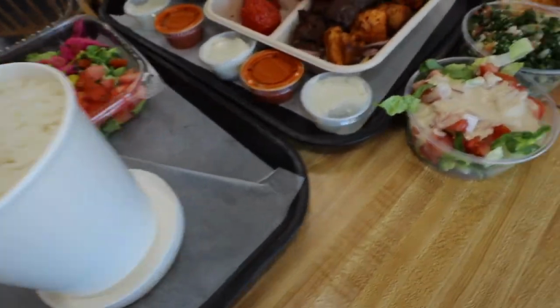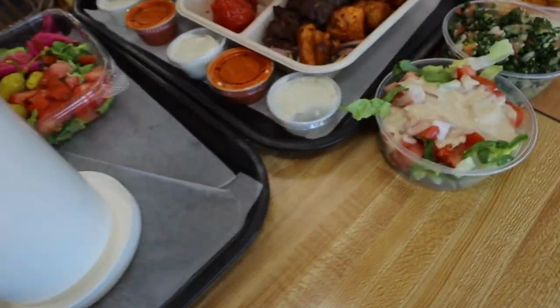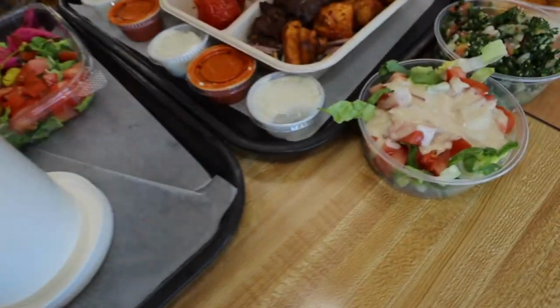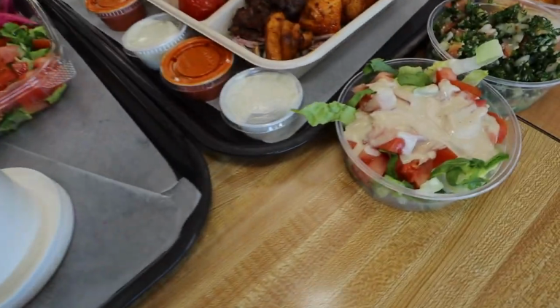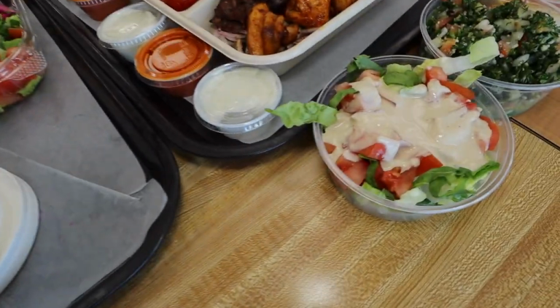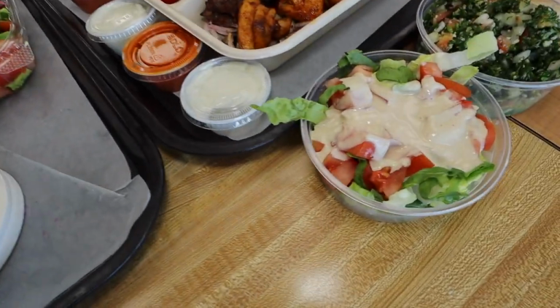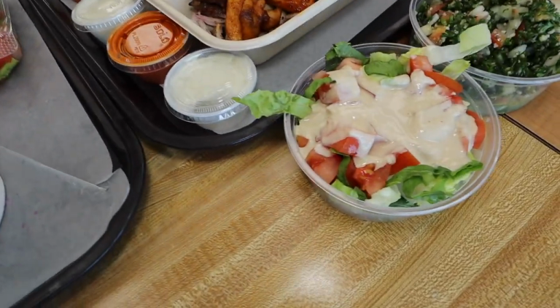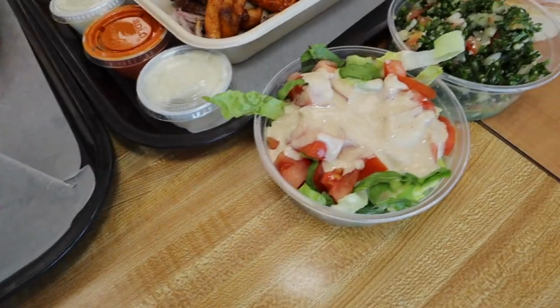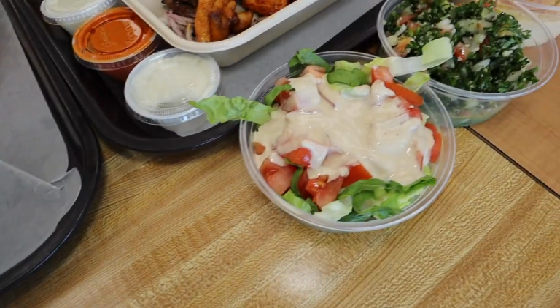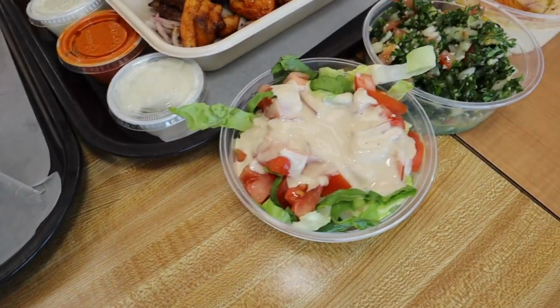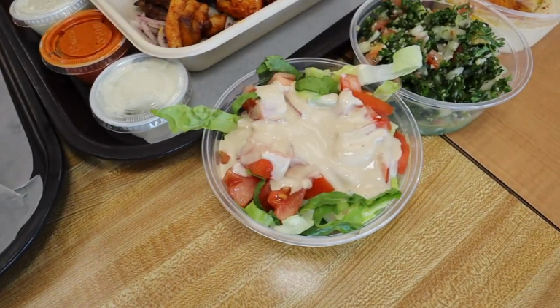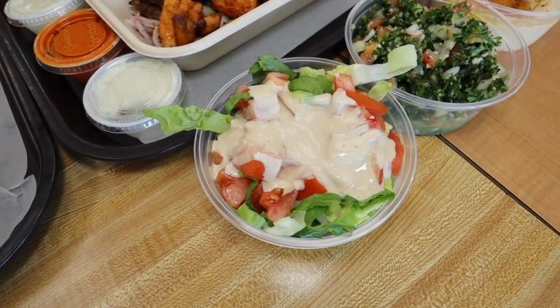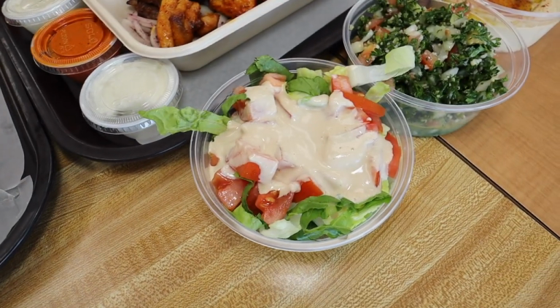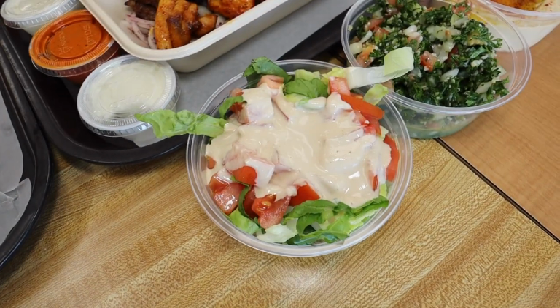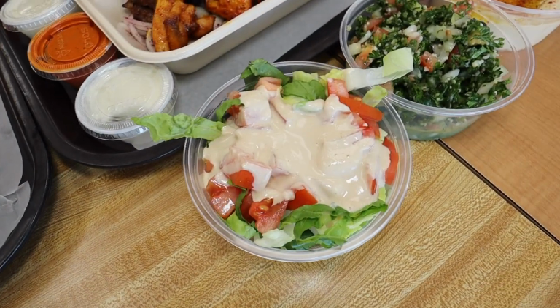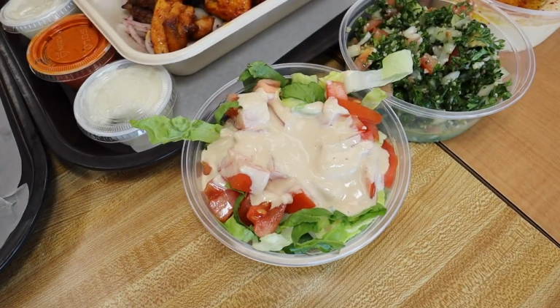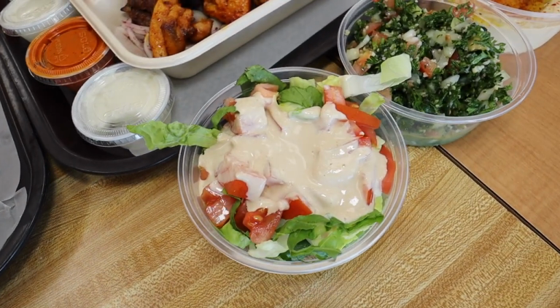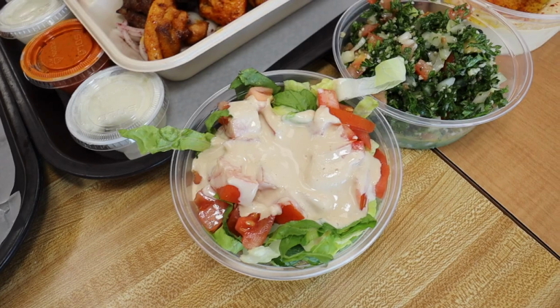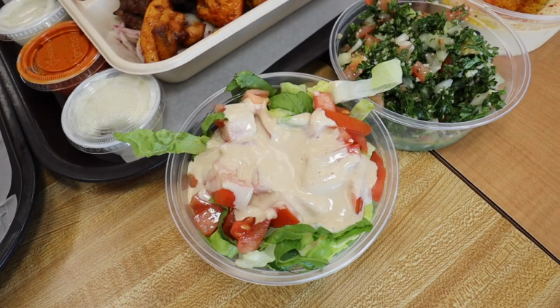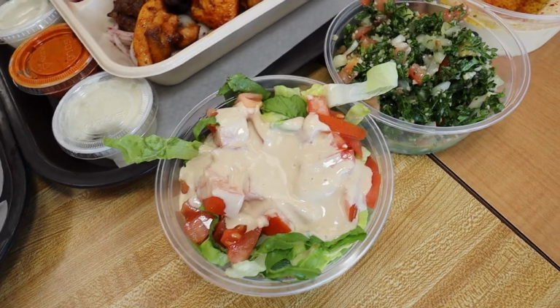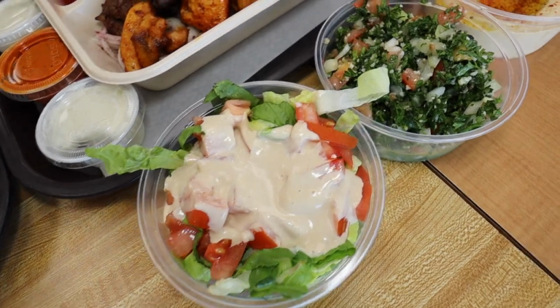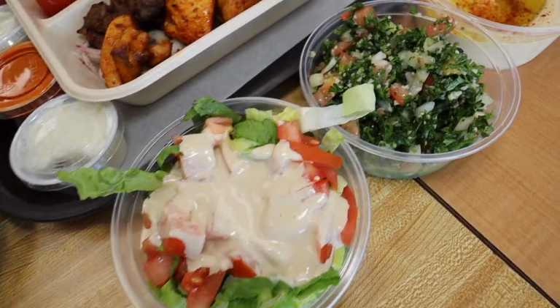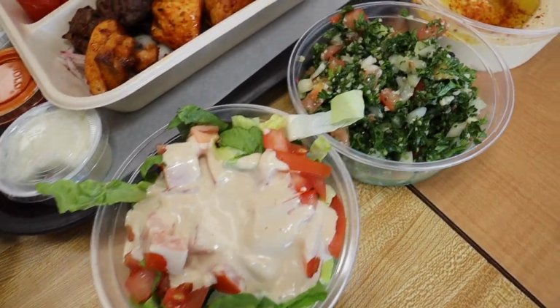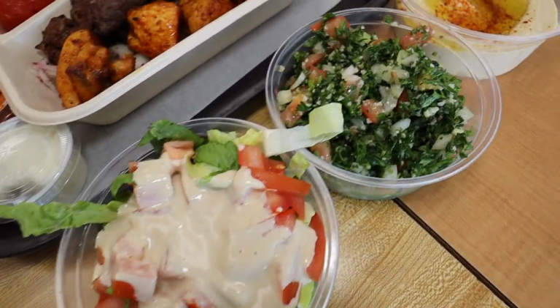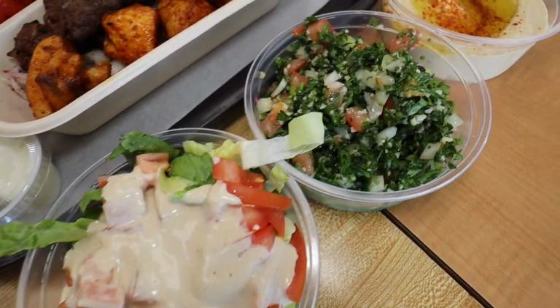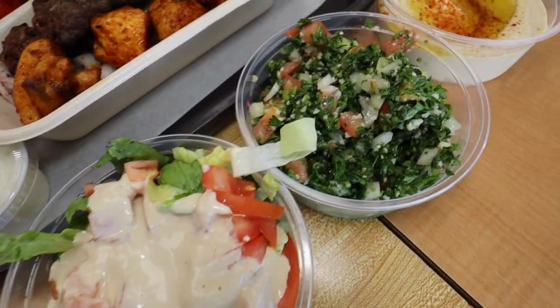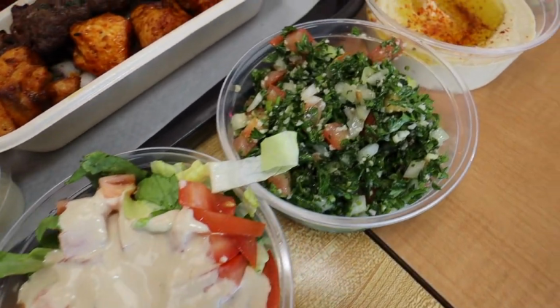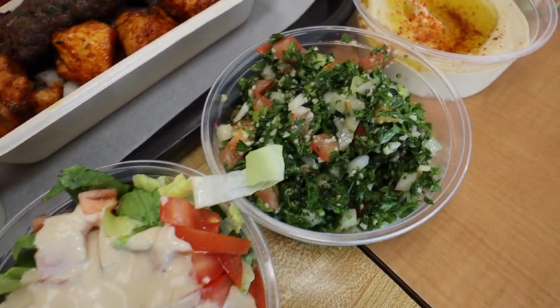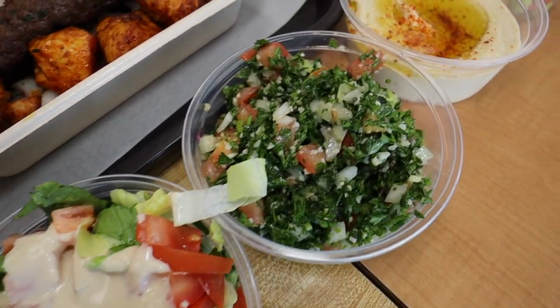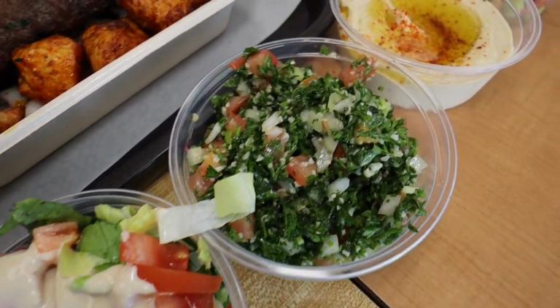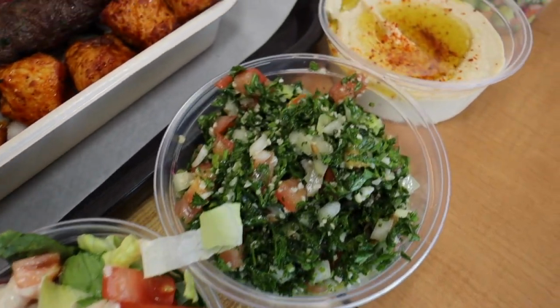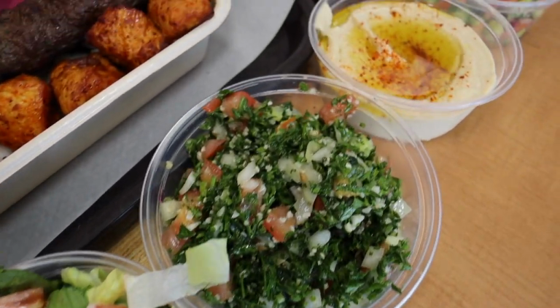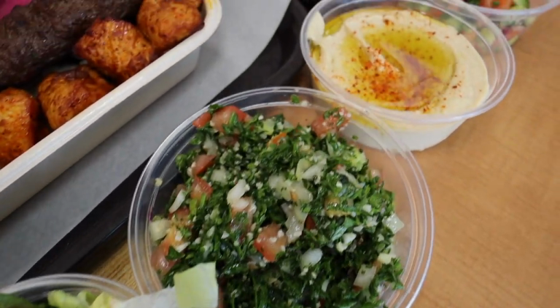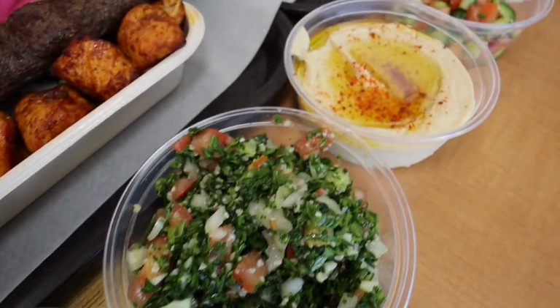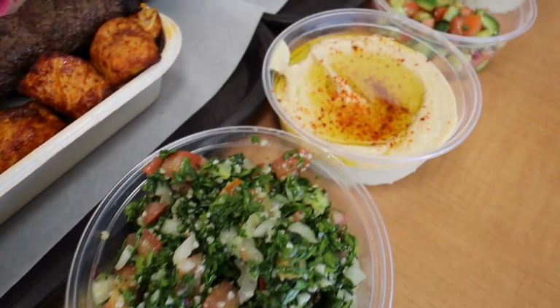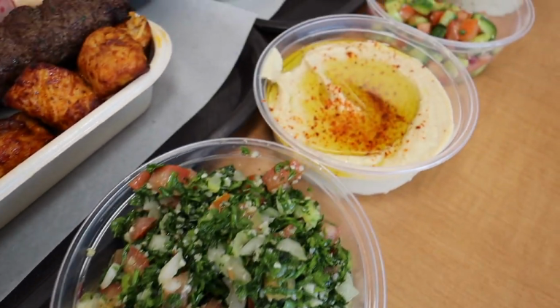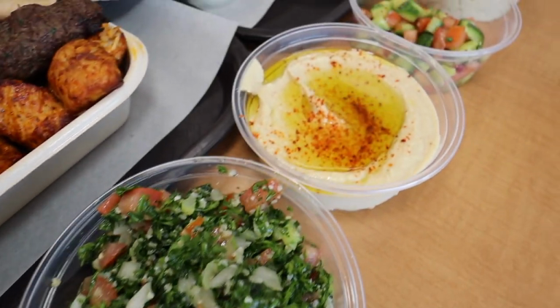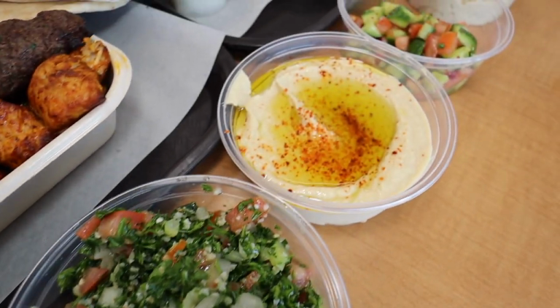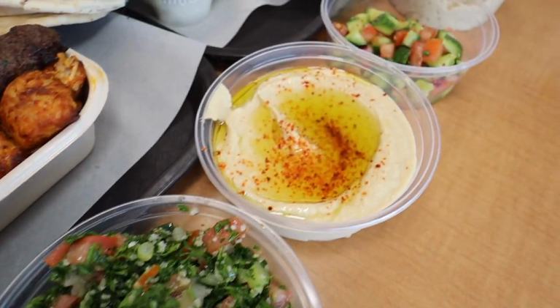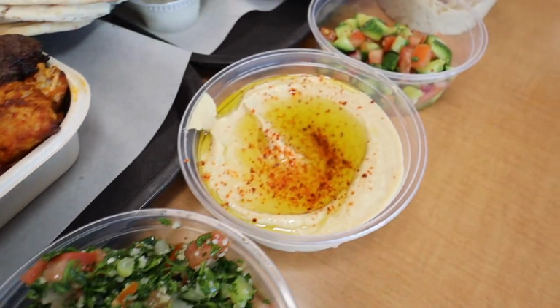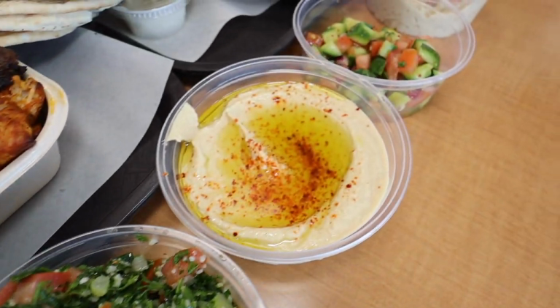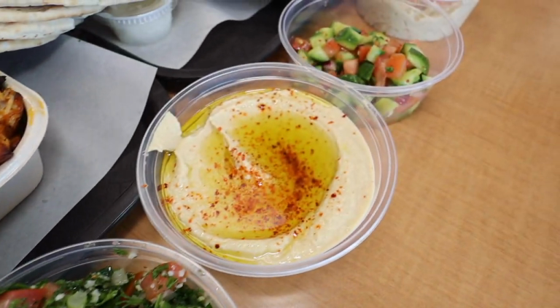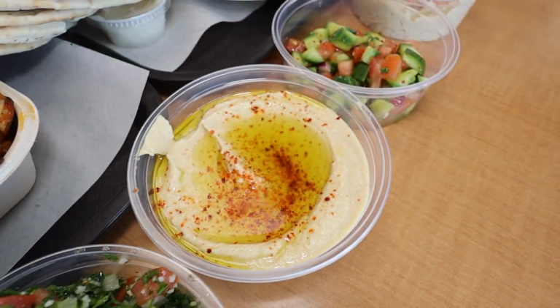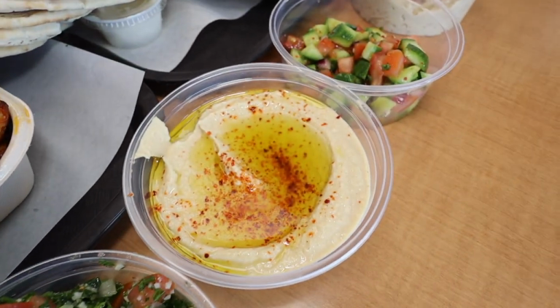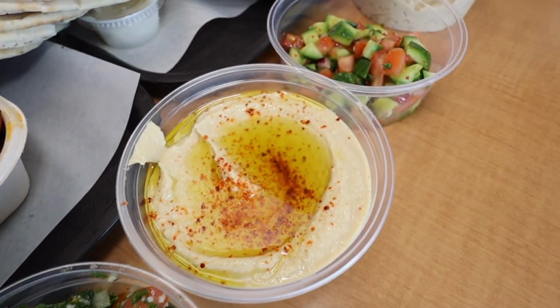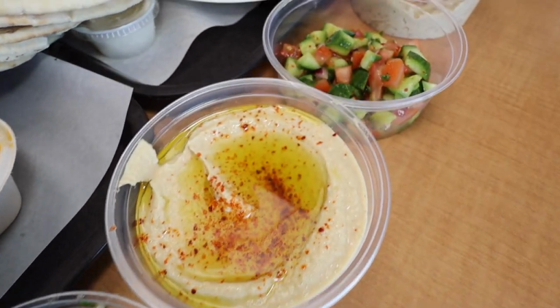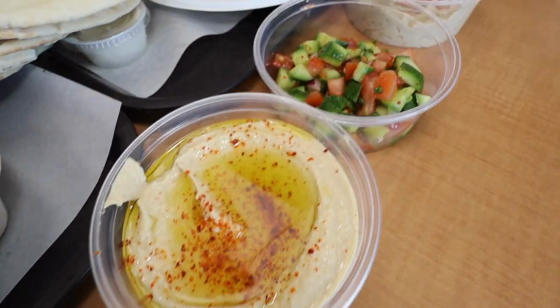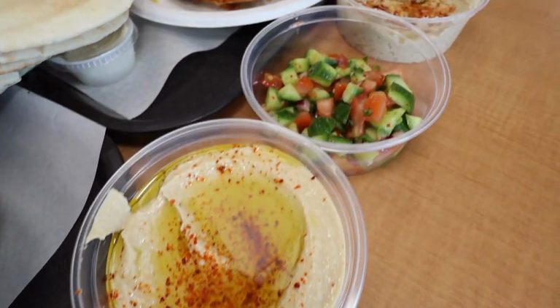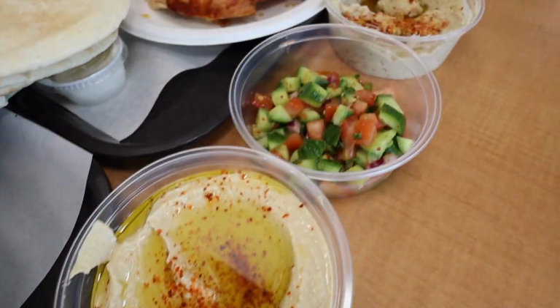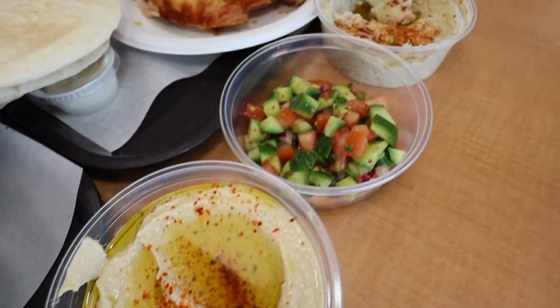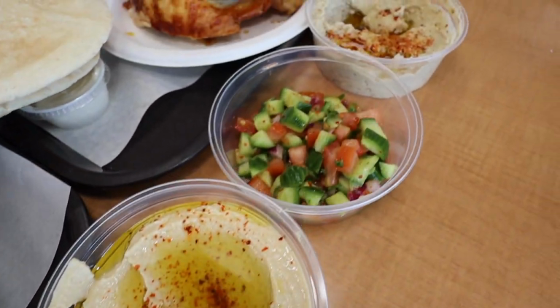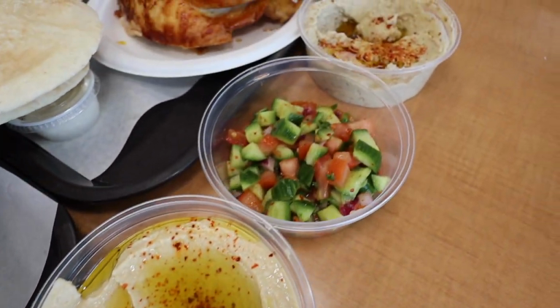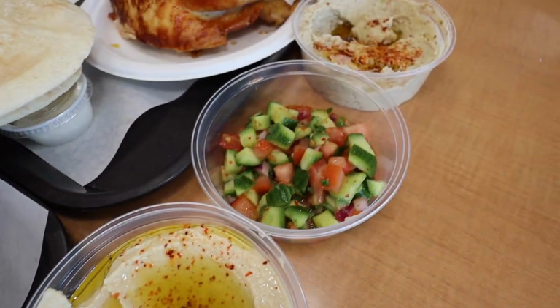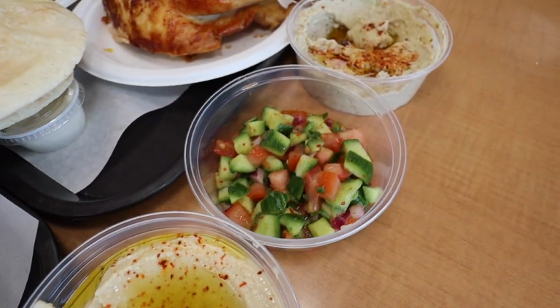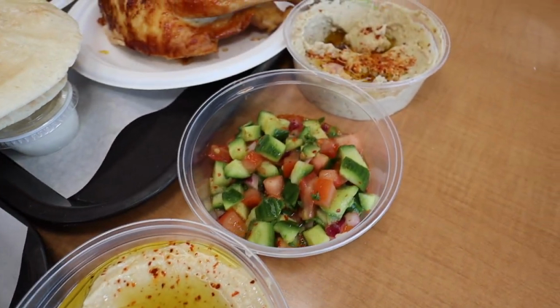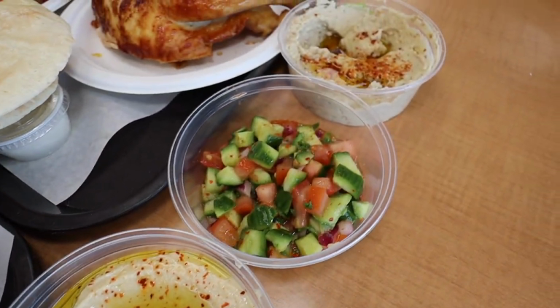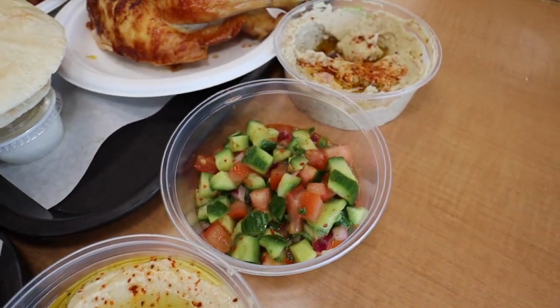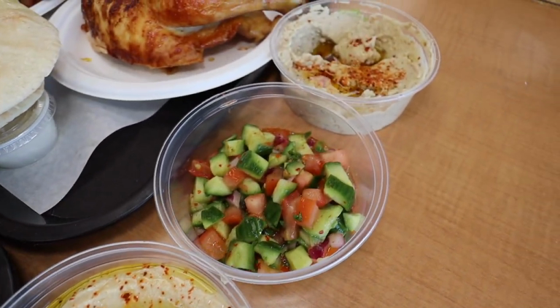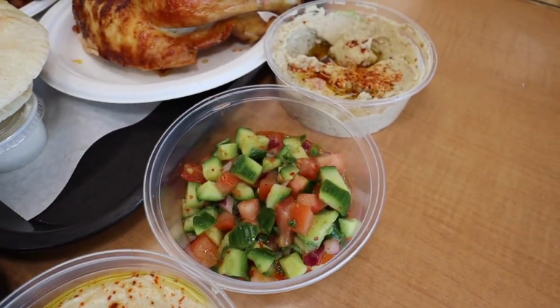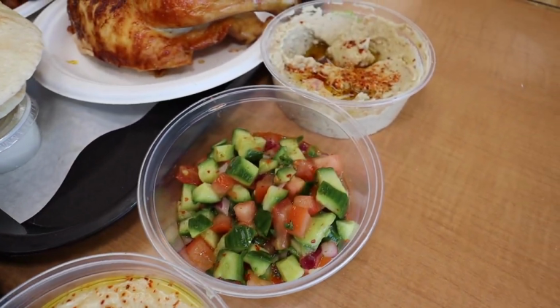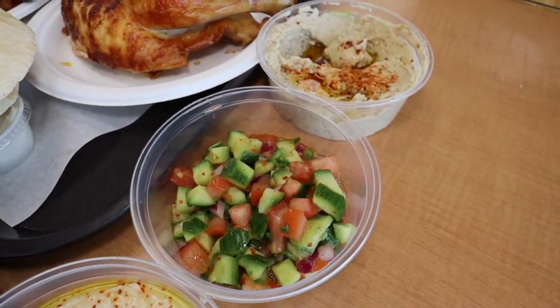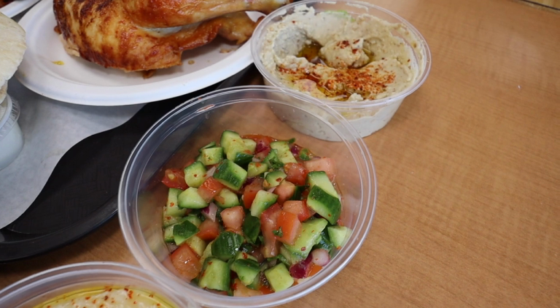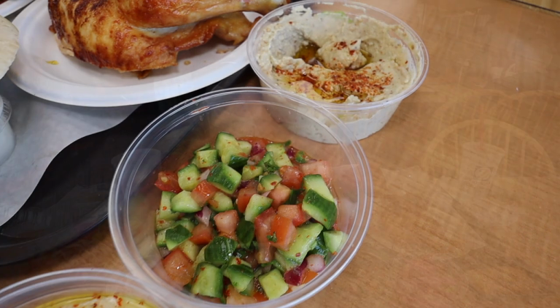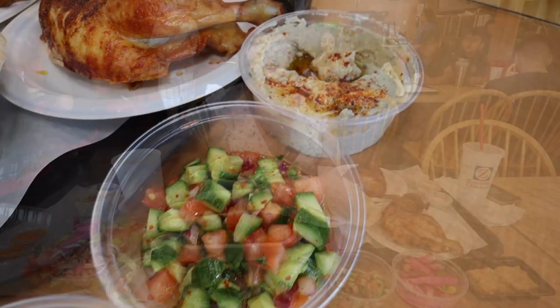Over here this is the salad — there's some tabbouleh, hummus, and this looks like cucumbers and tomatoes.